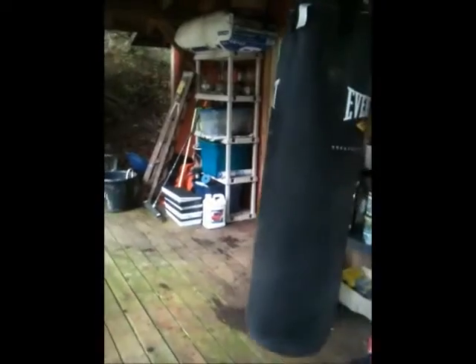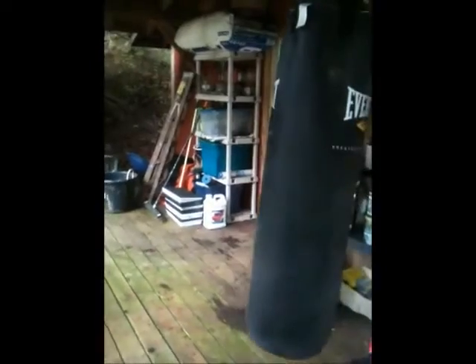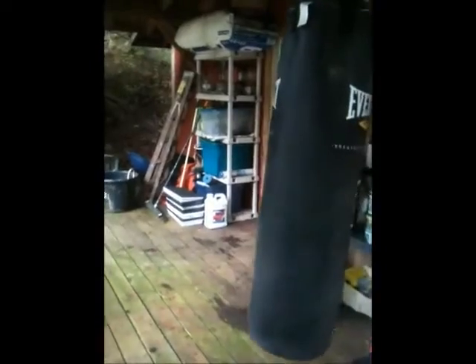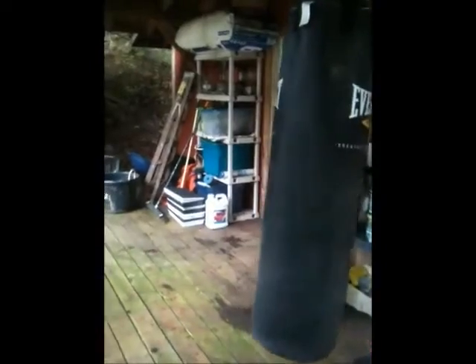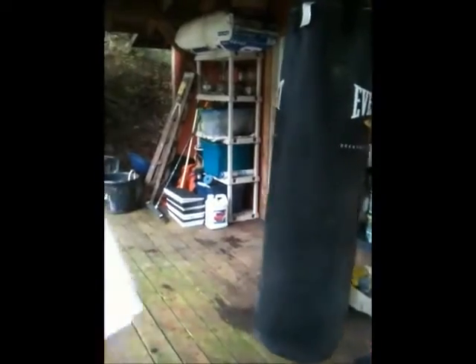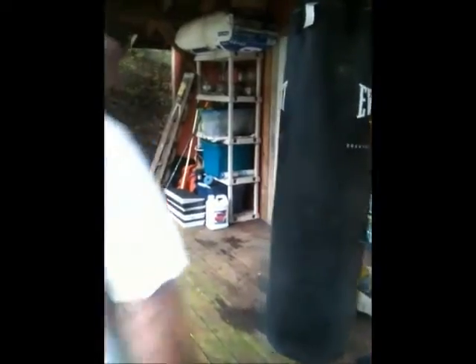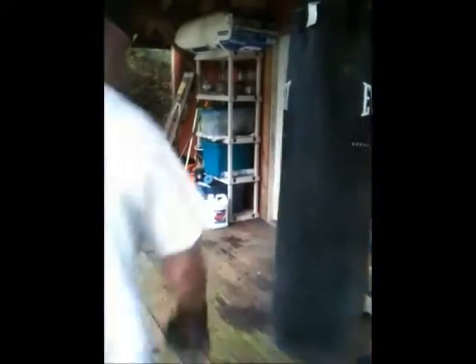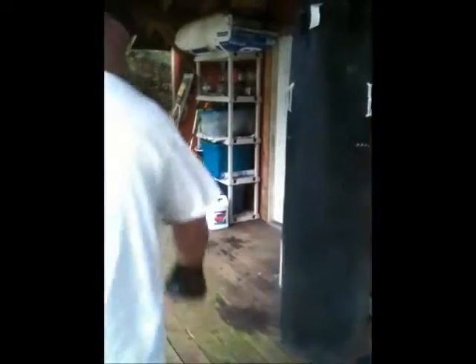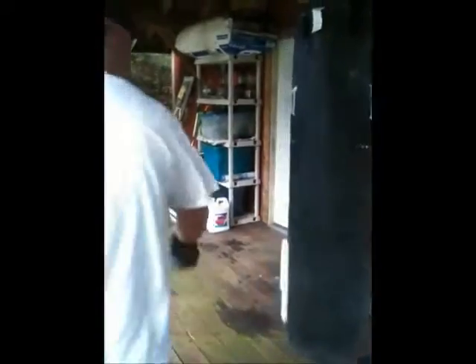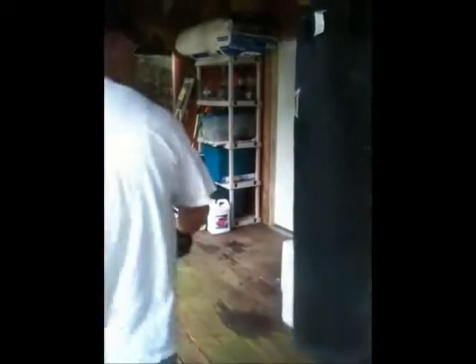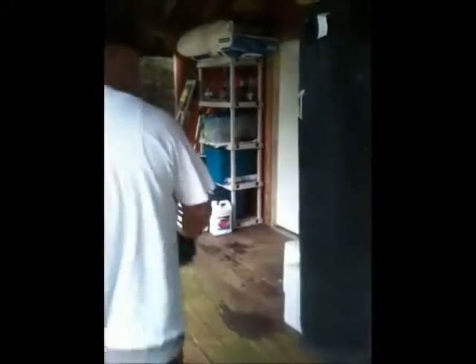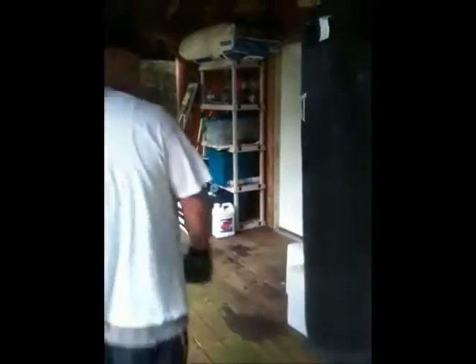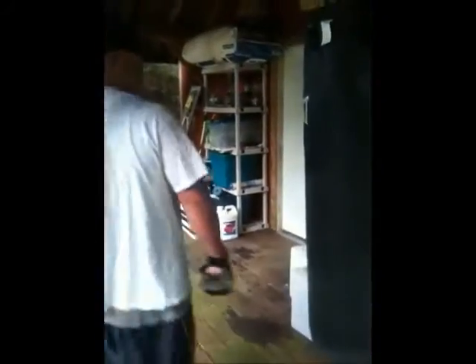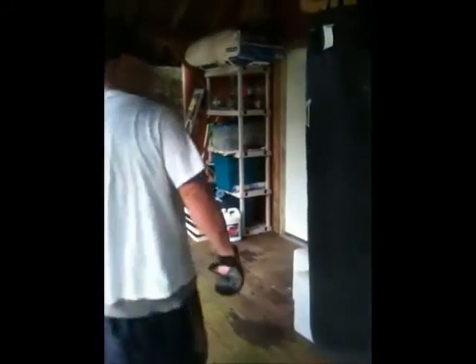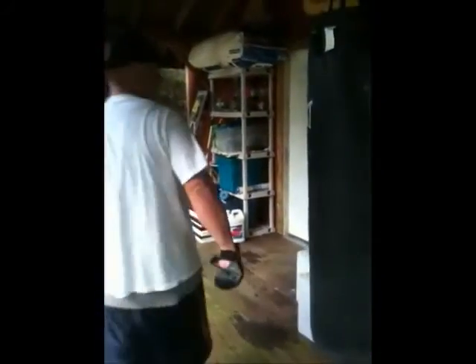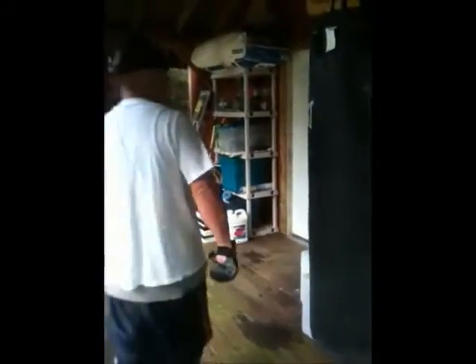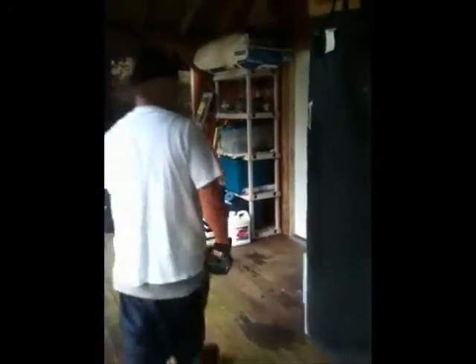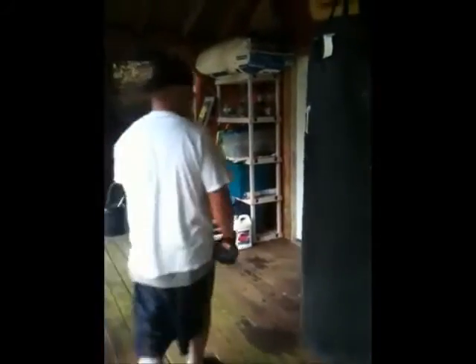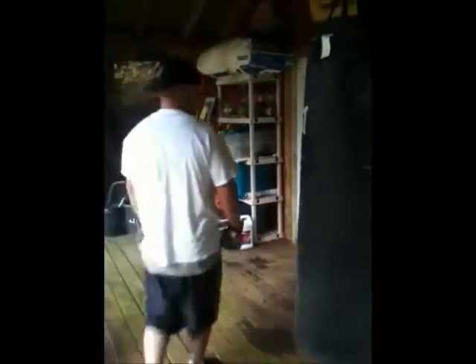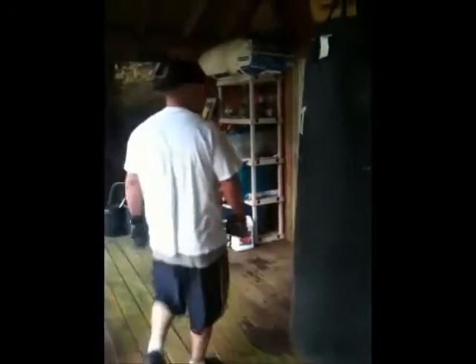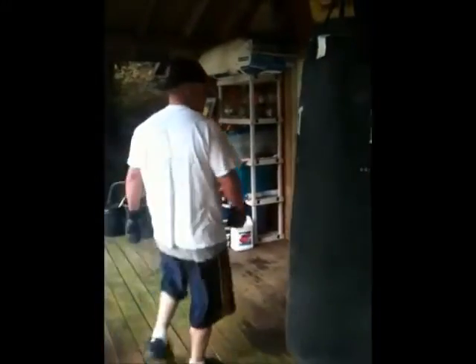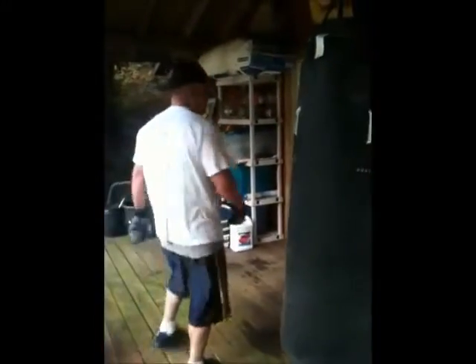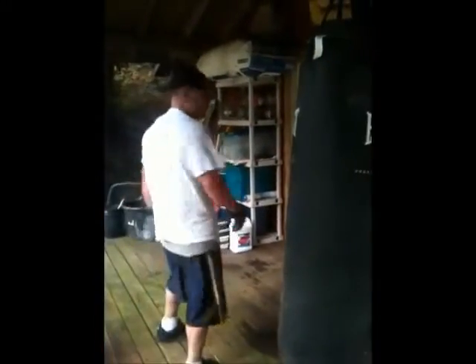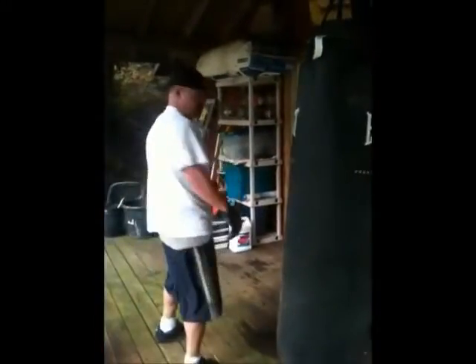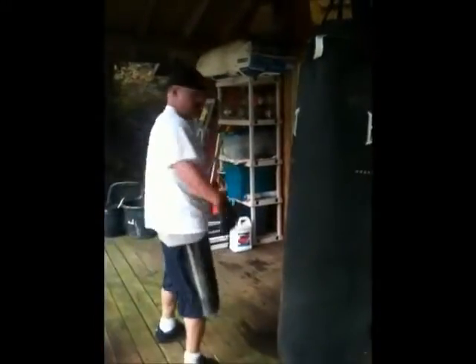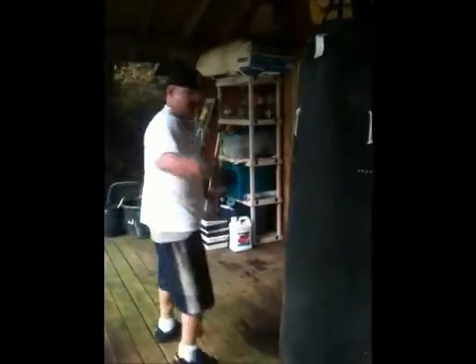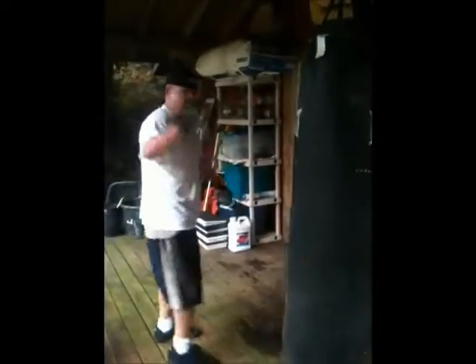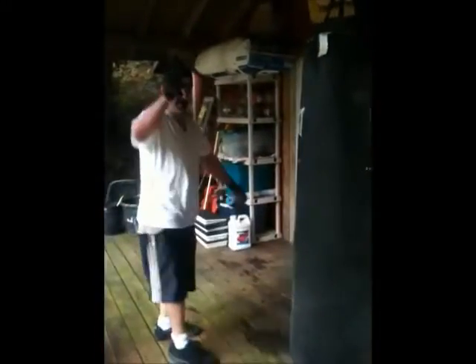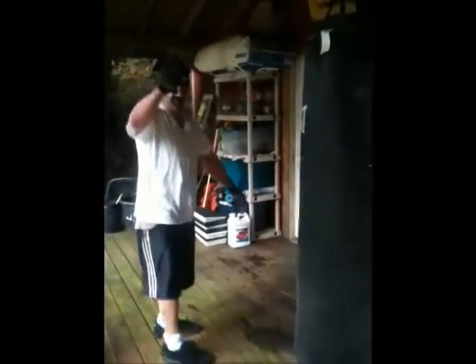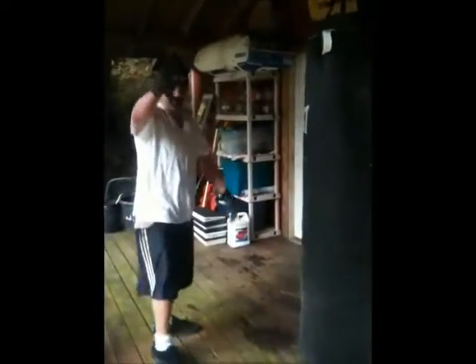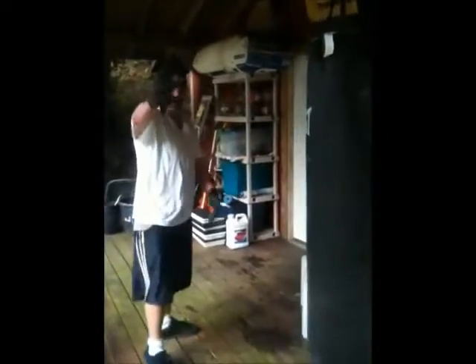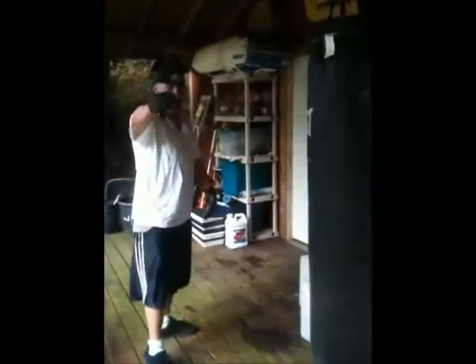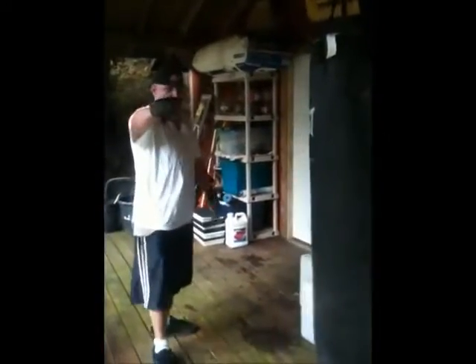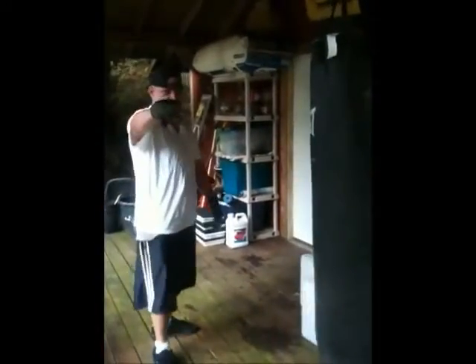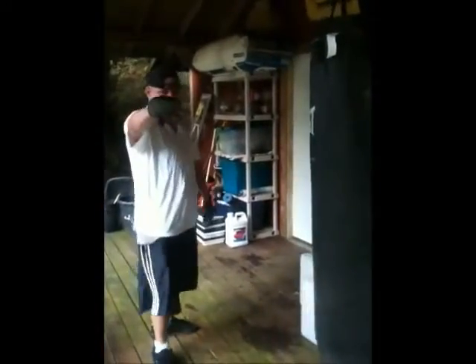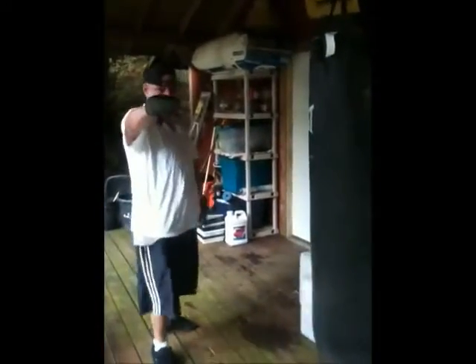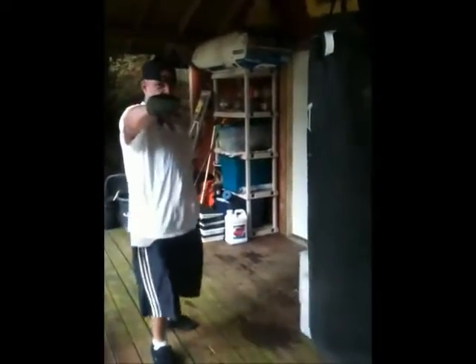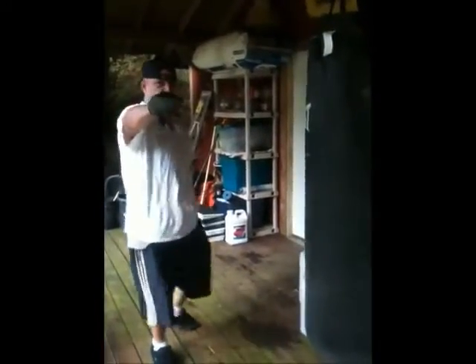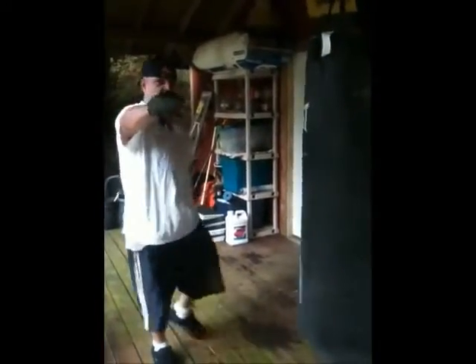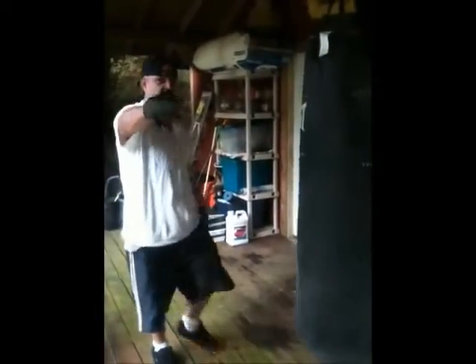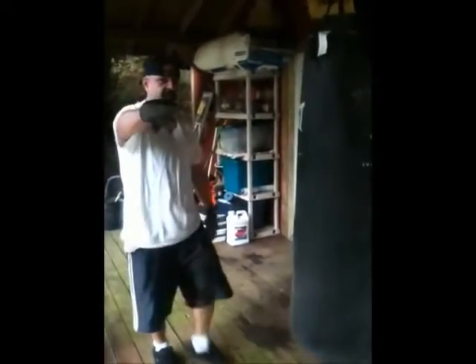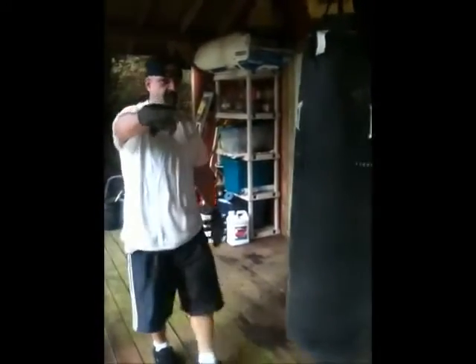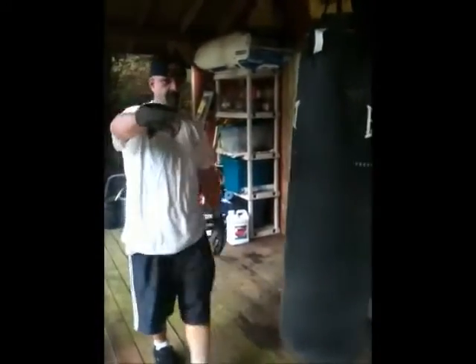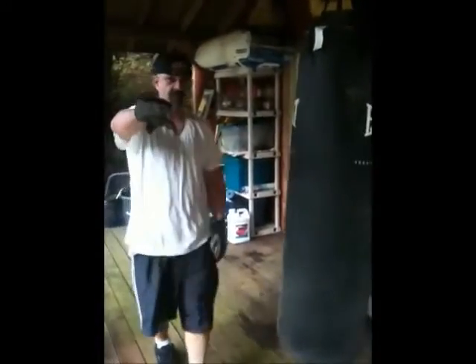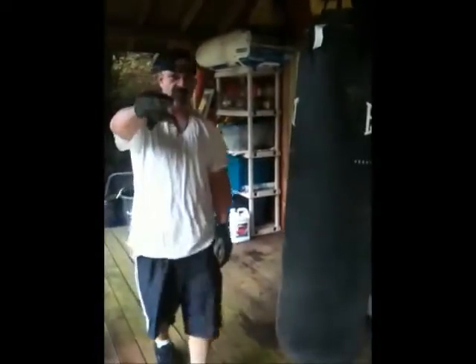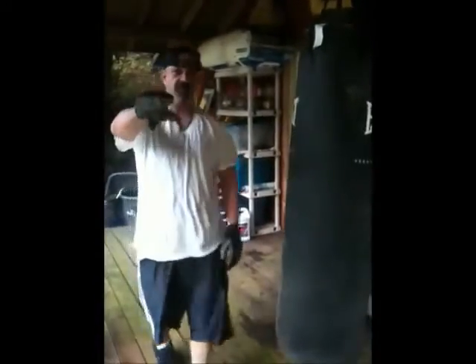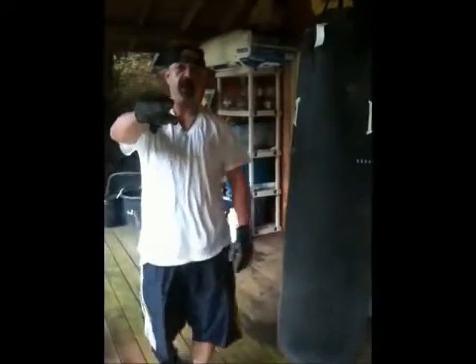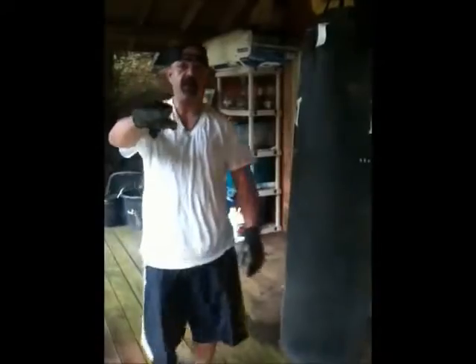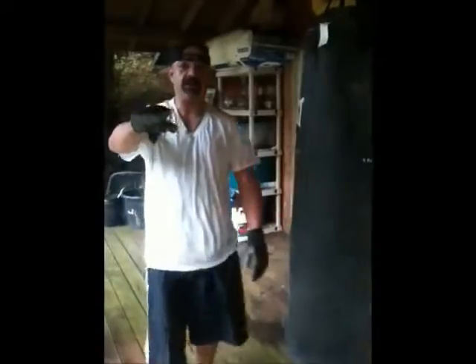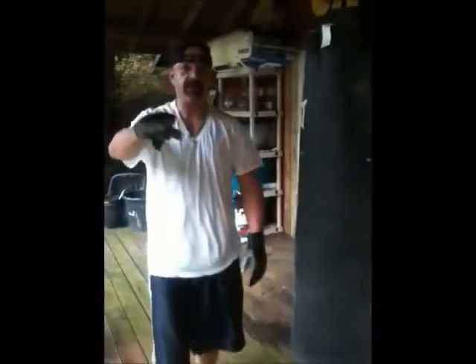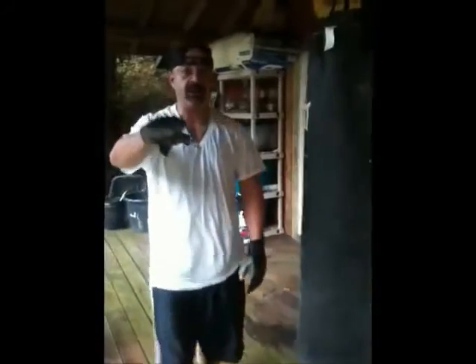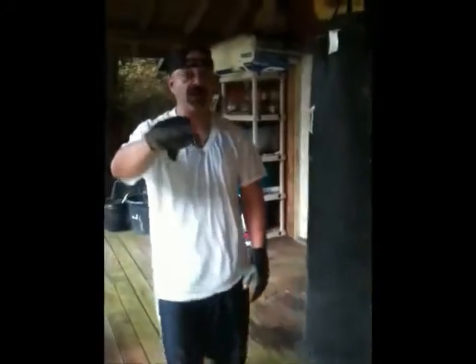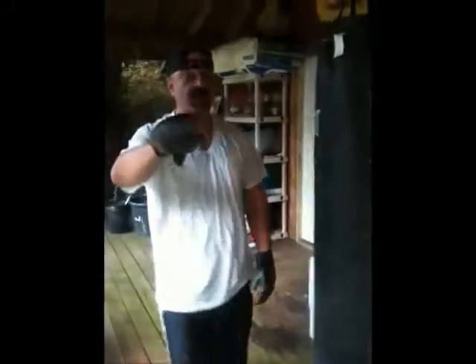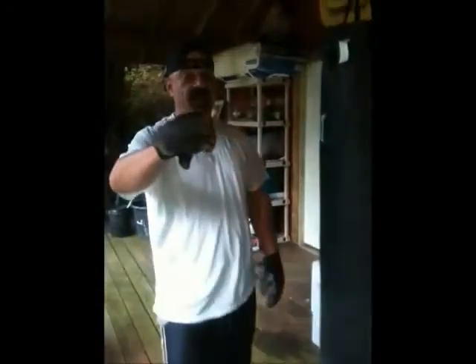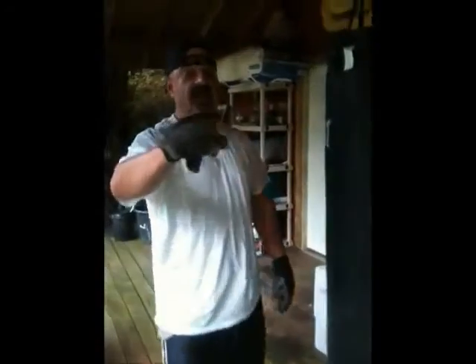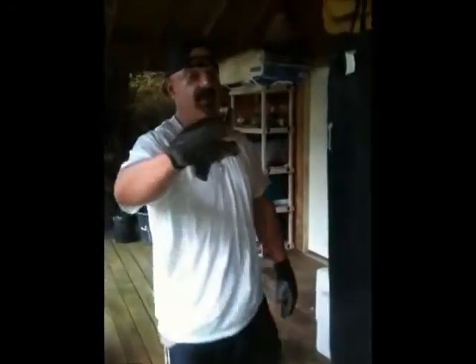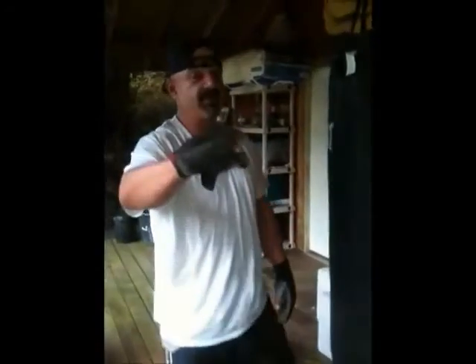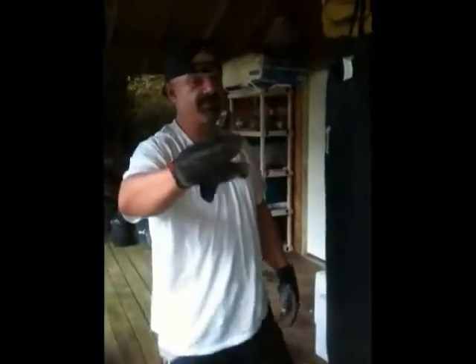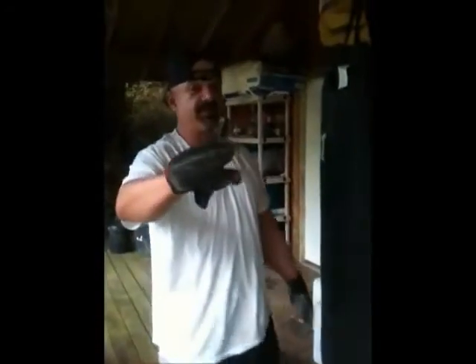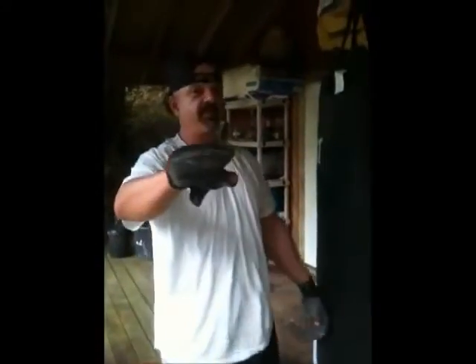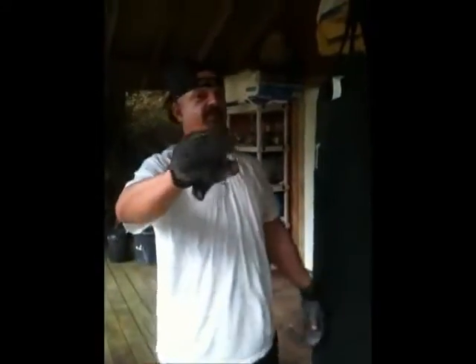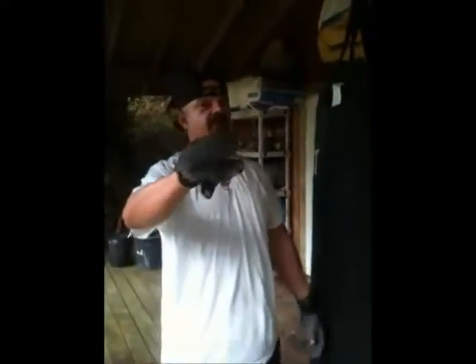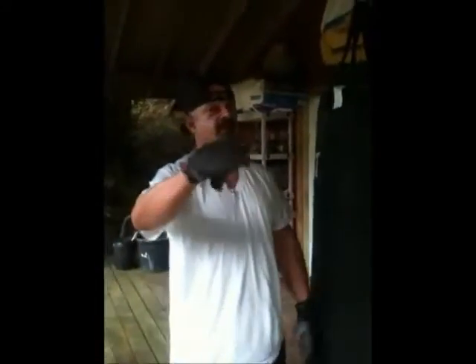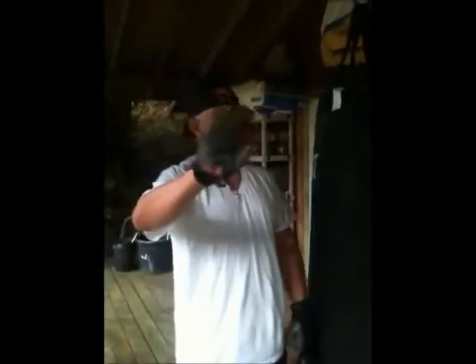All right, today we're gonna teach the art of the jab. The jab is an effective tool in boxing and in street fighting.